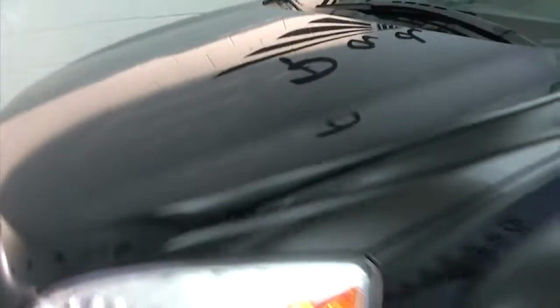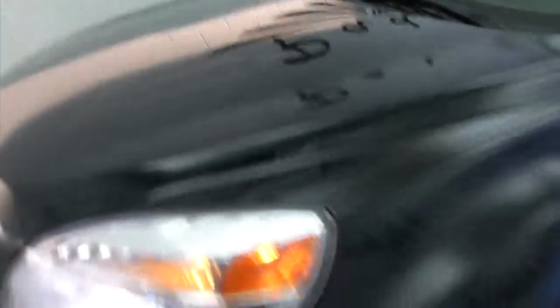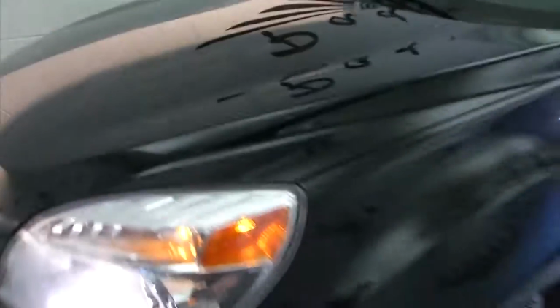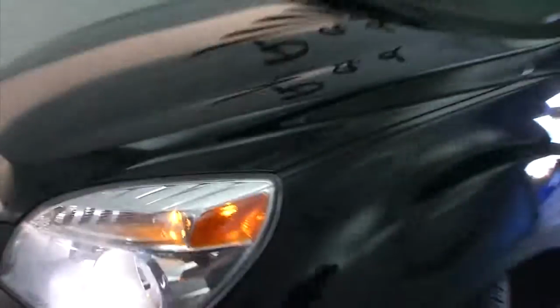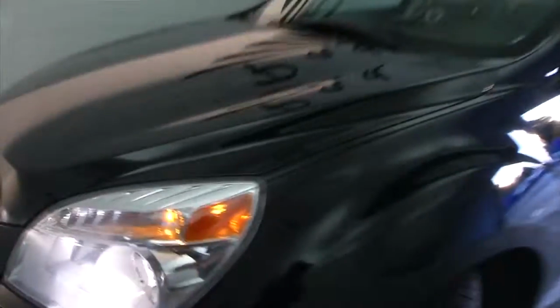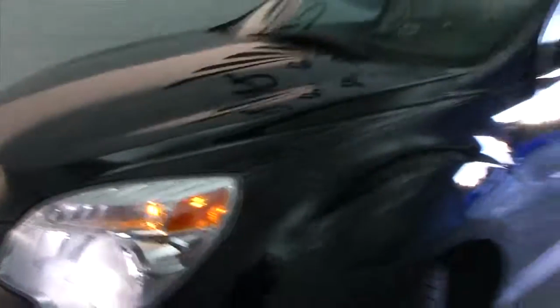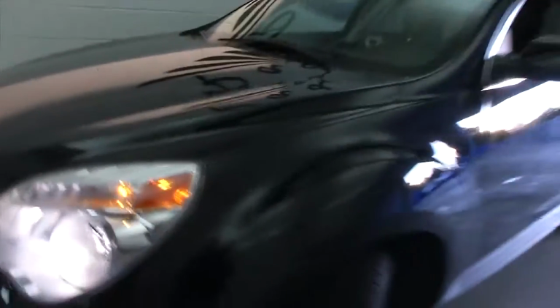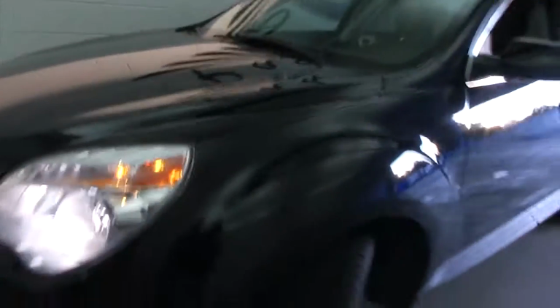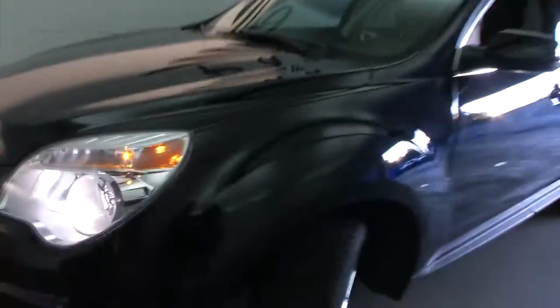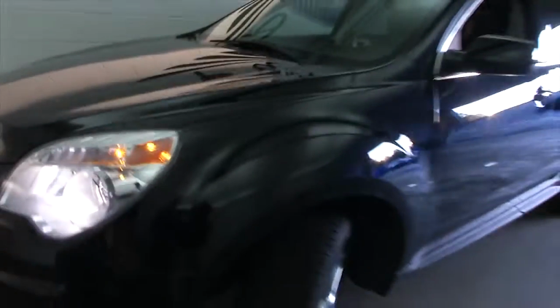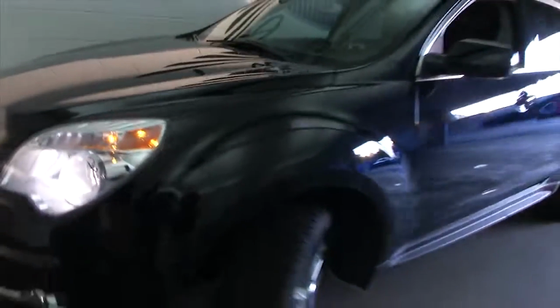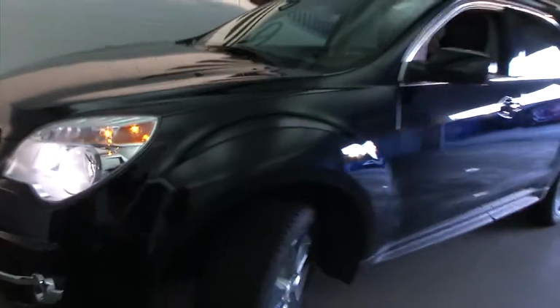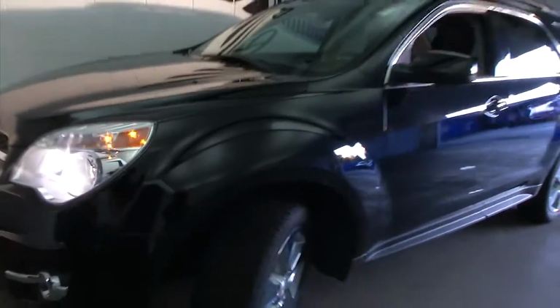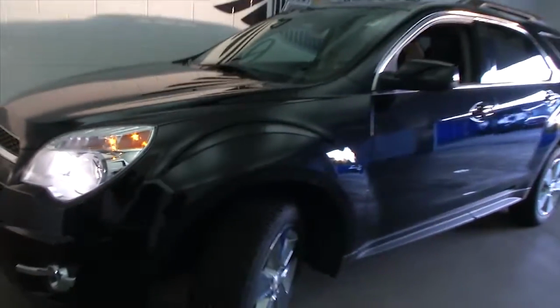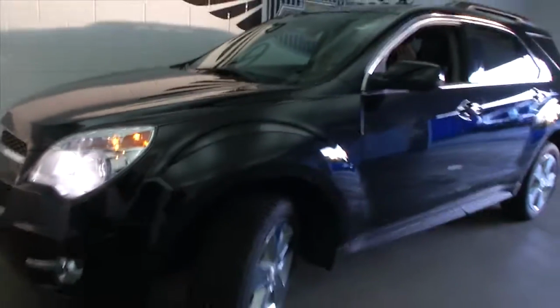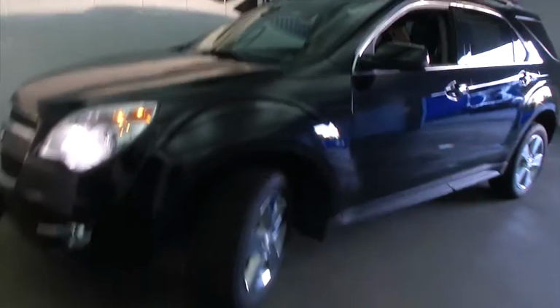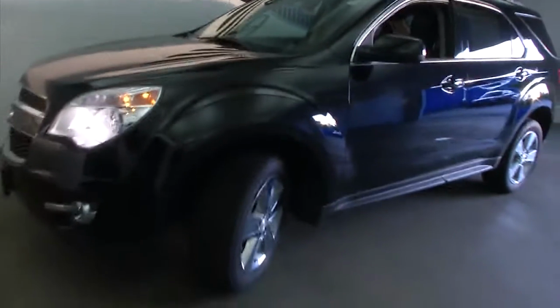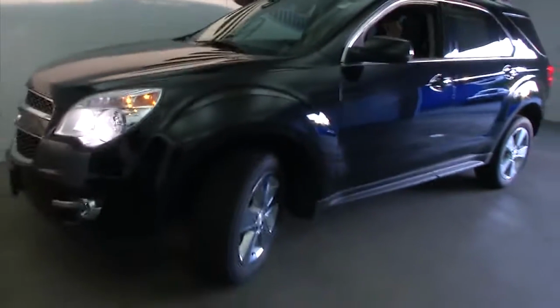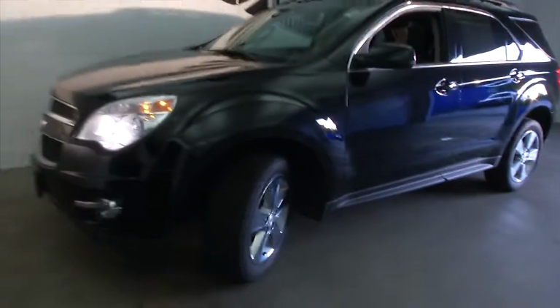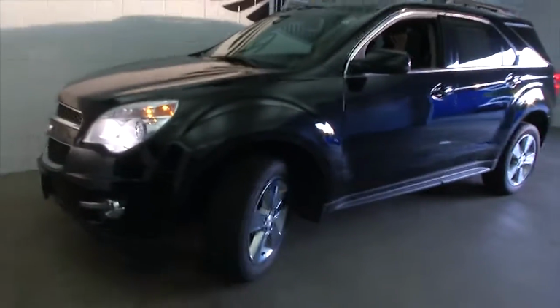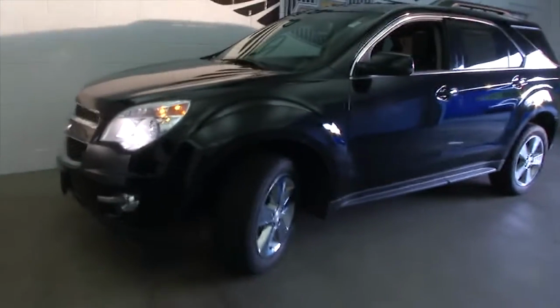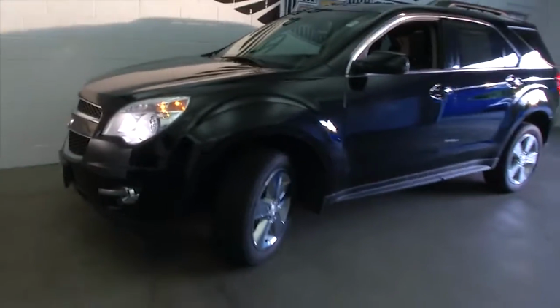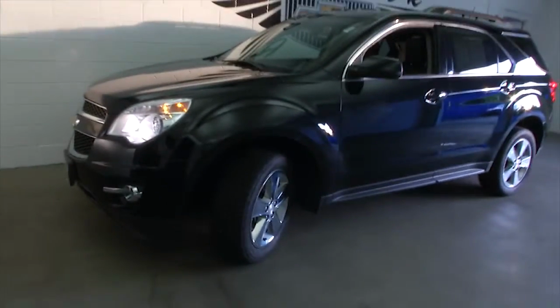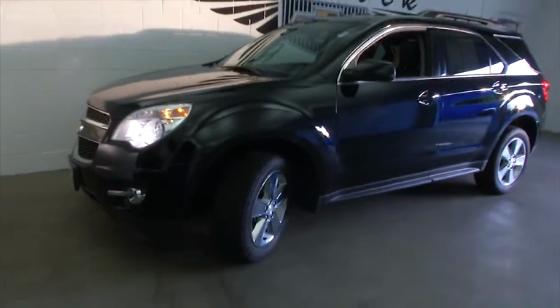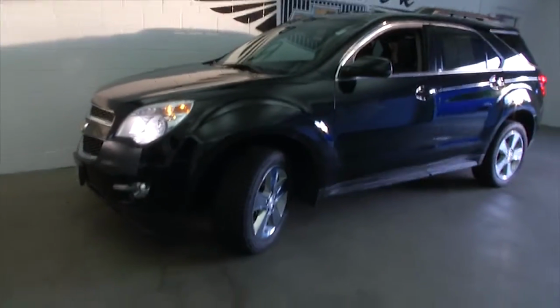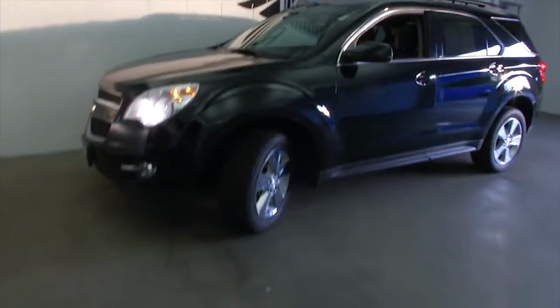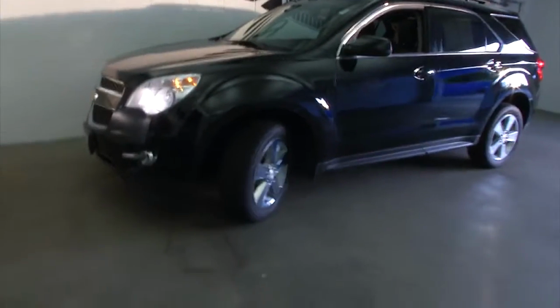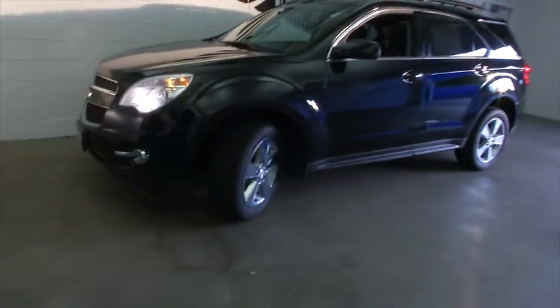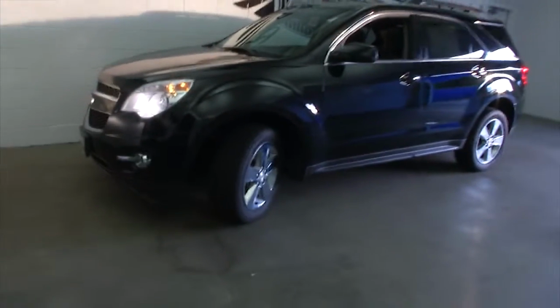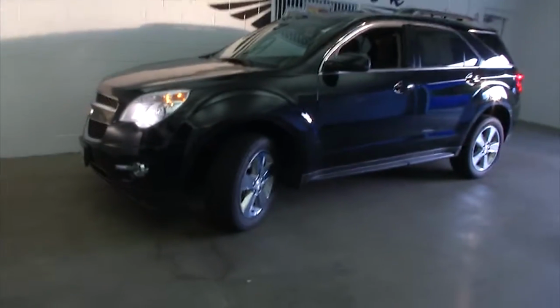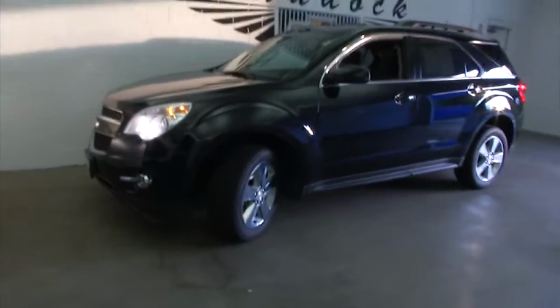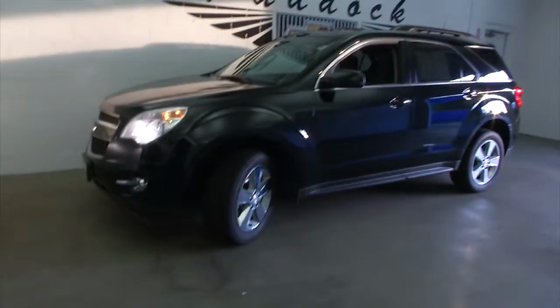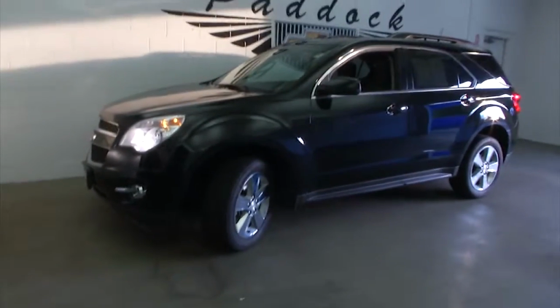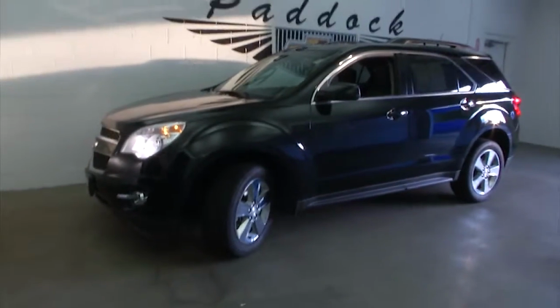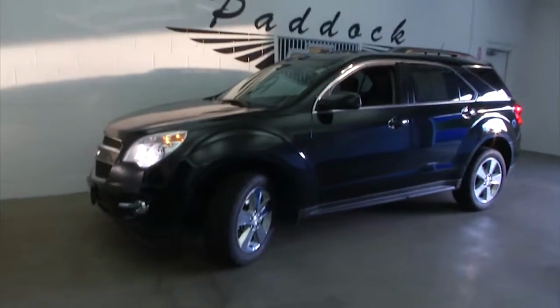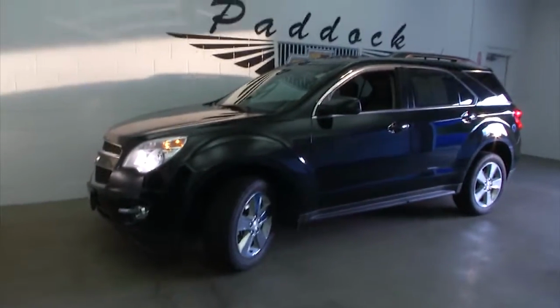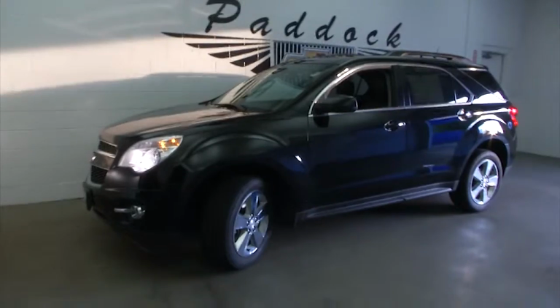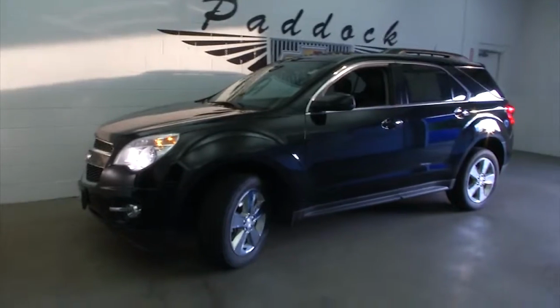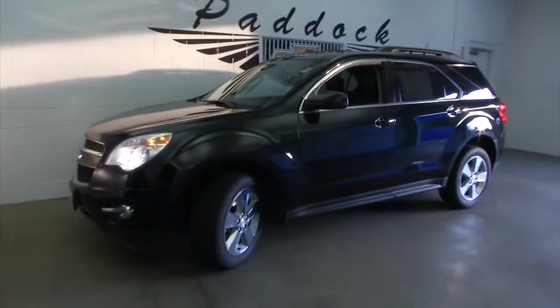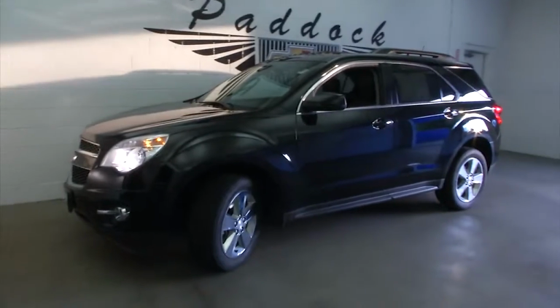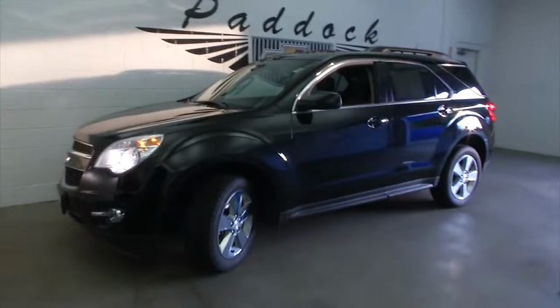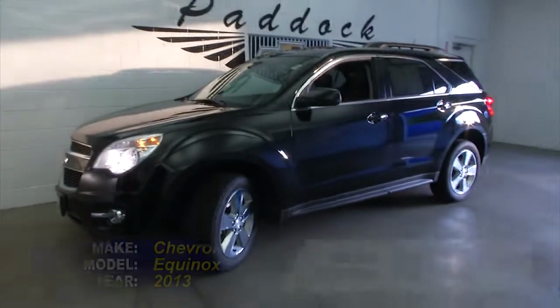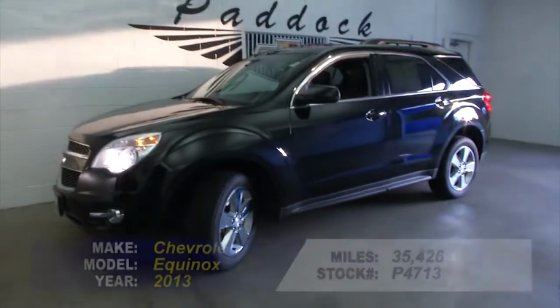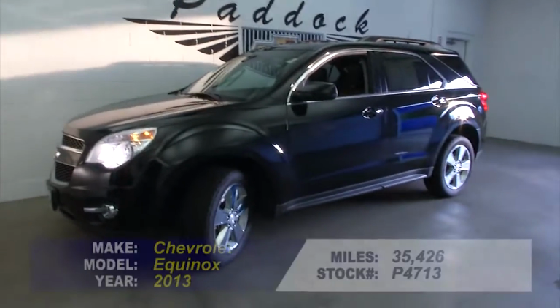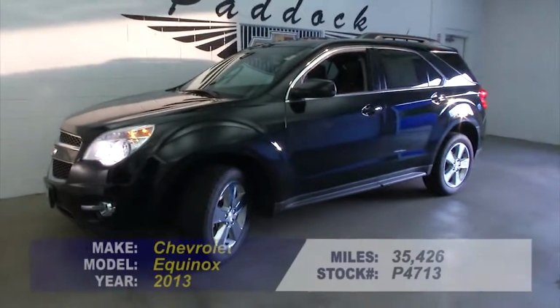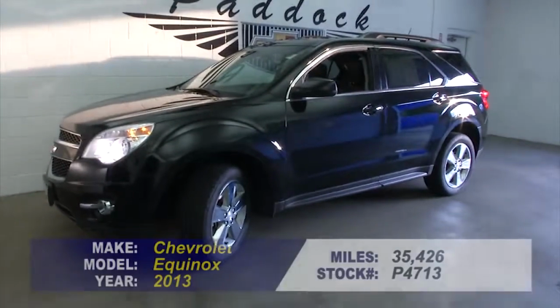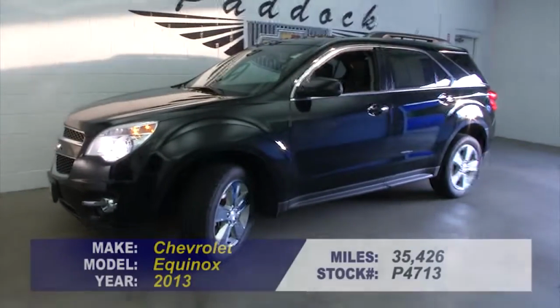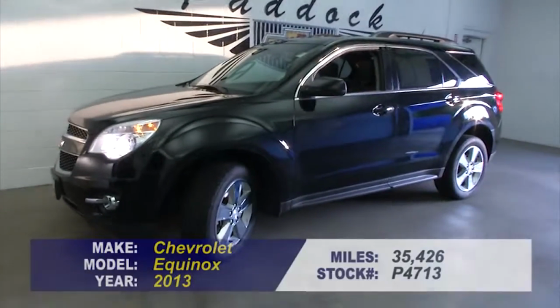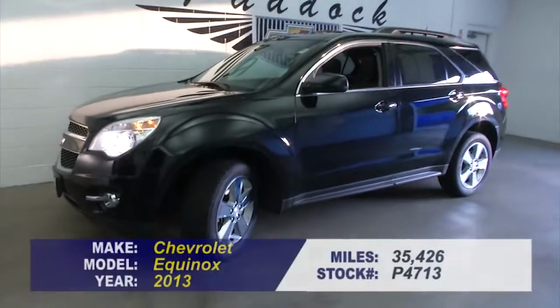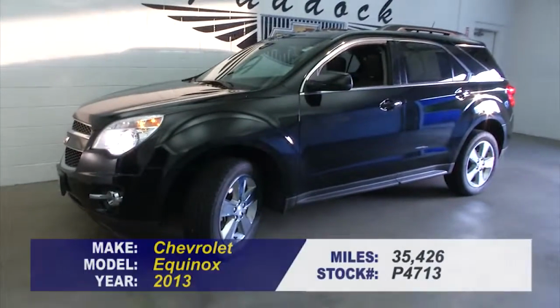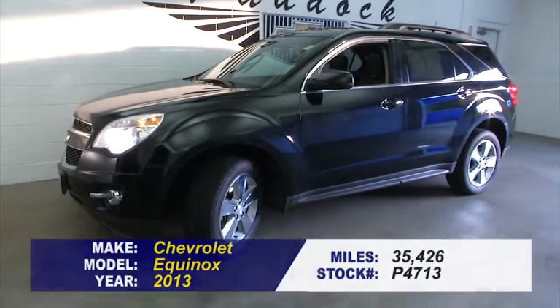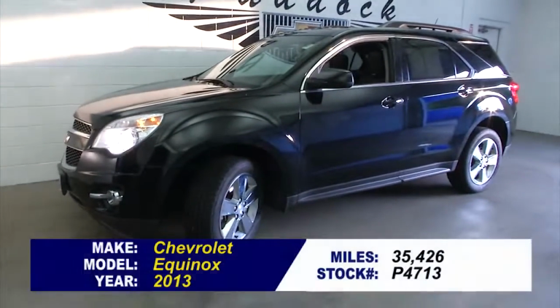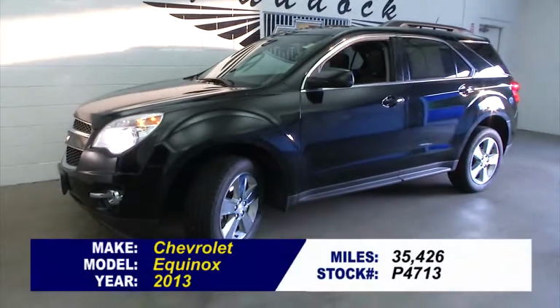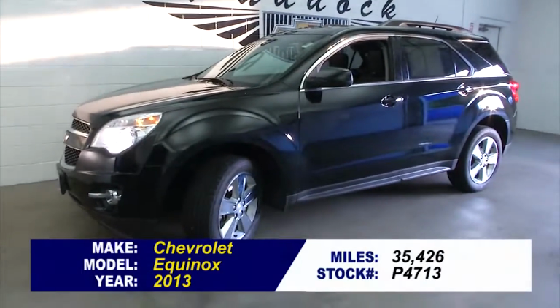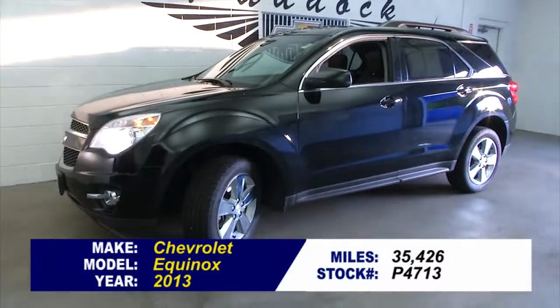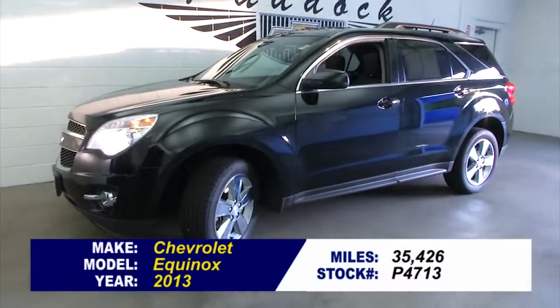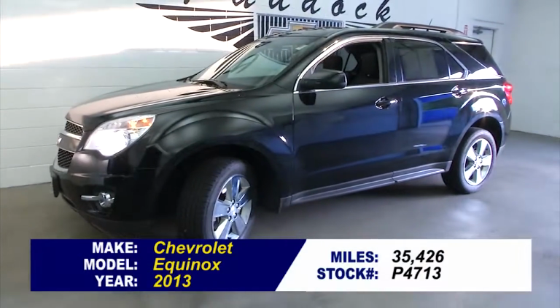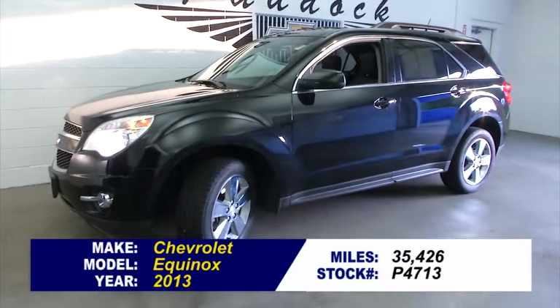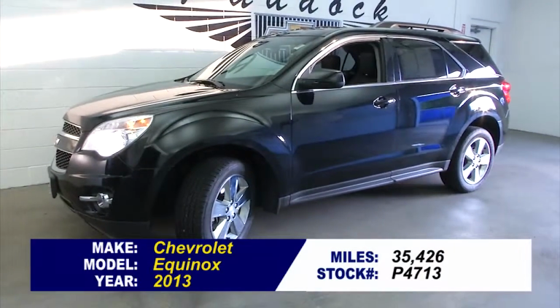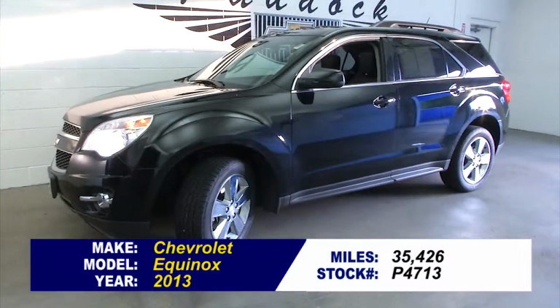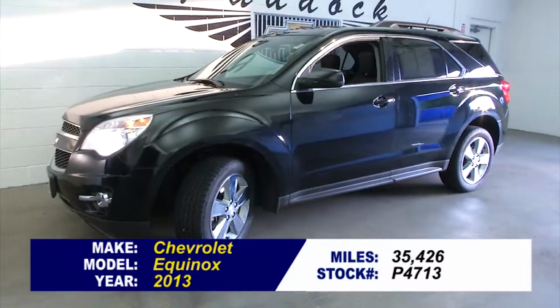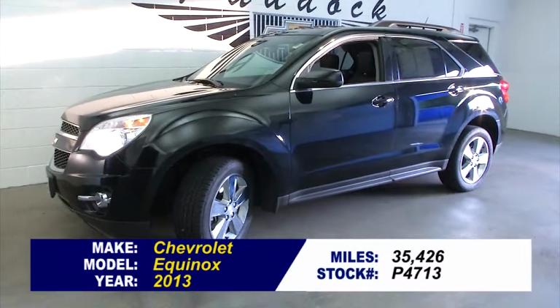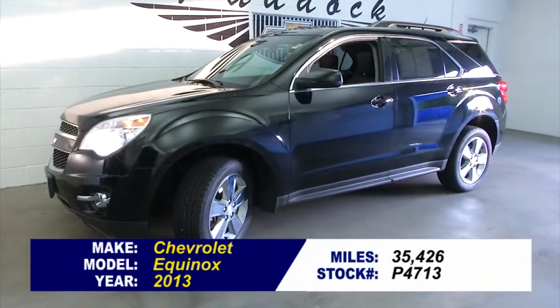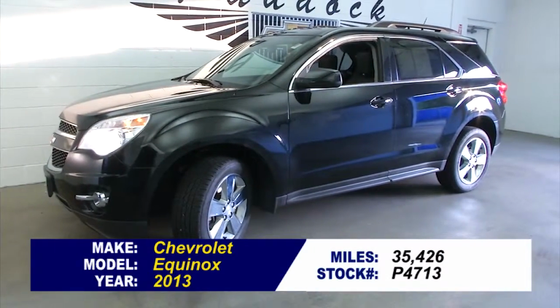Great little SUV. To find out more about this vehicle, give us a call at 876-0945.